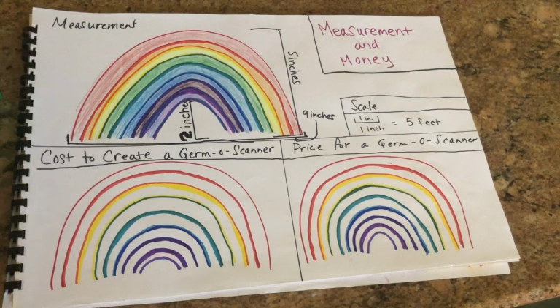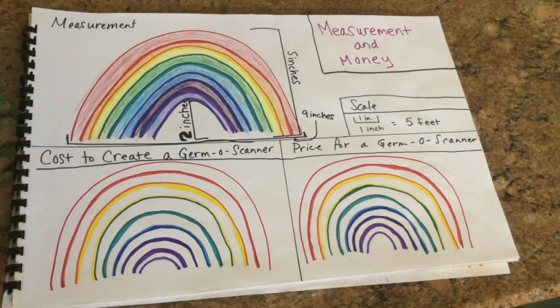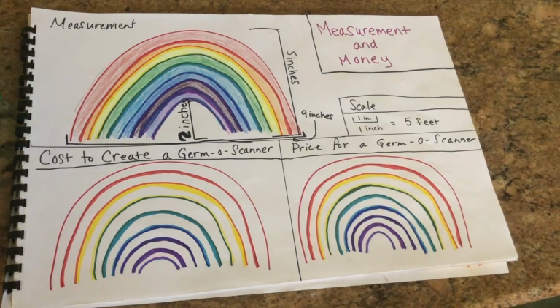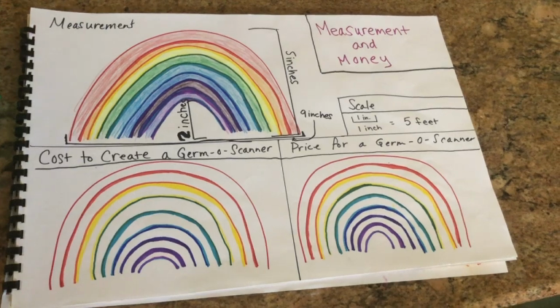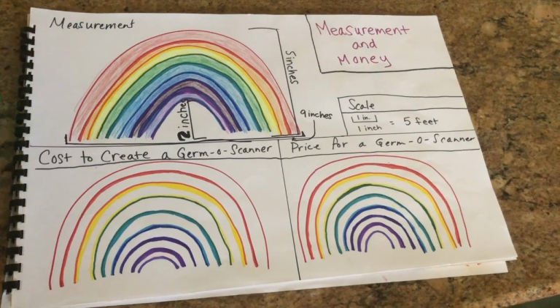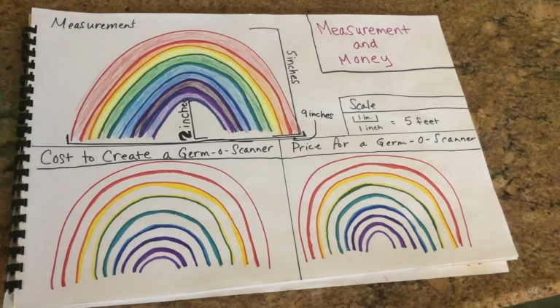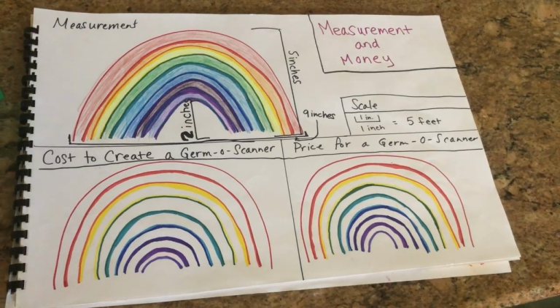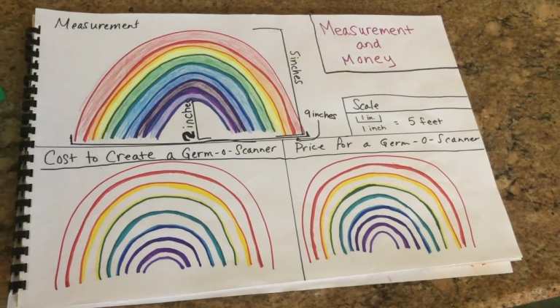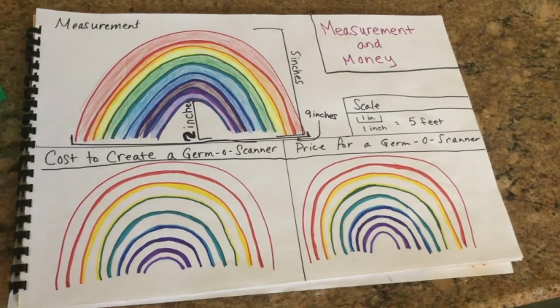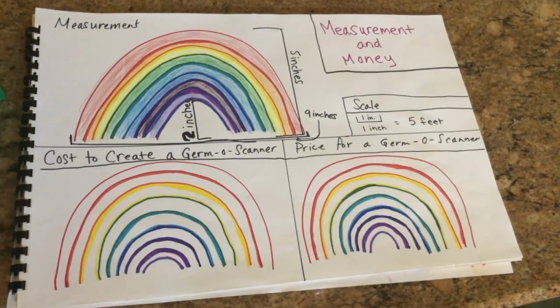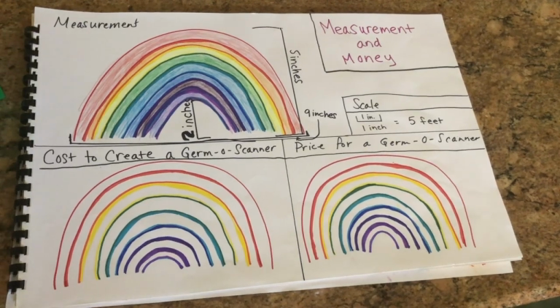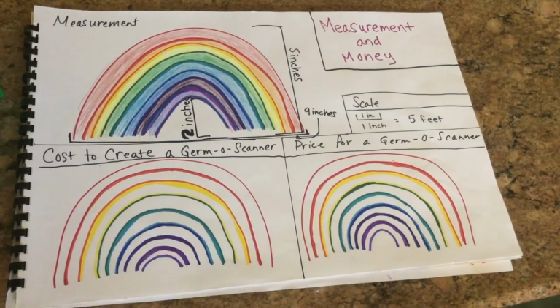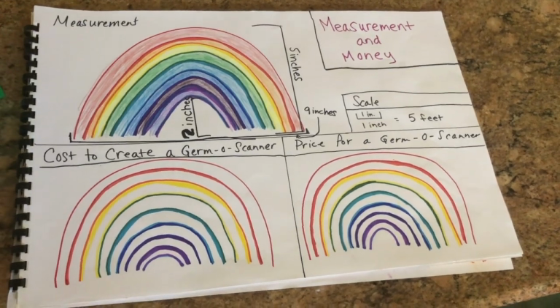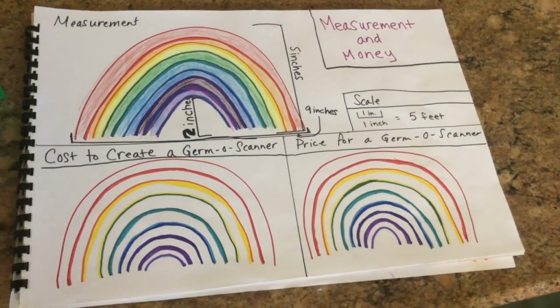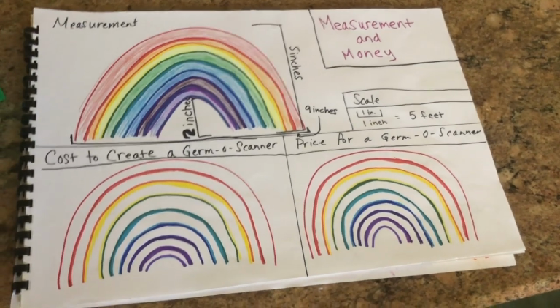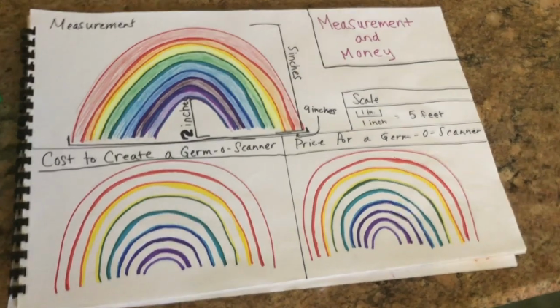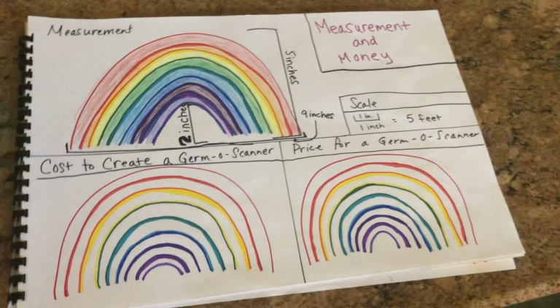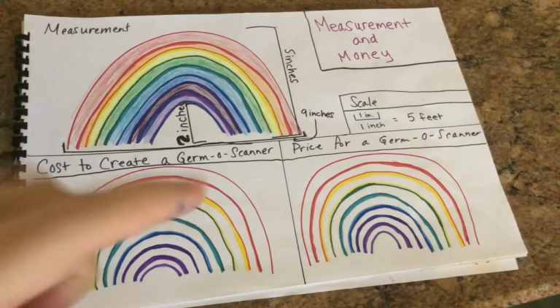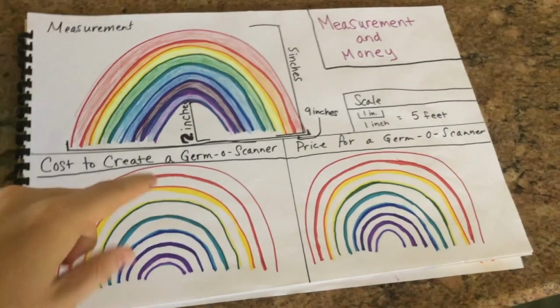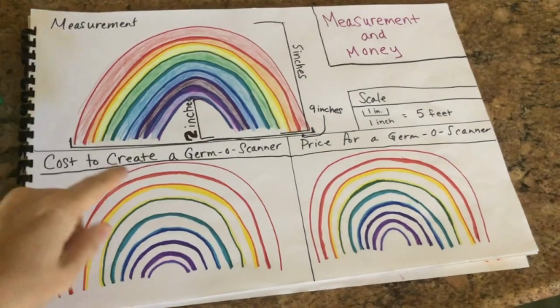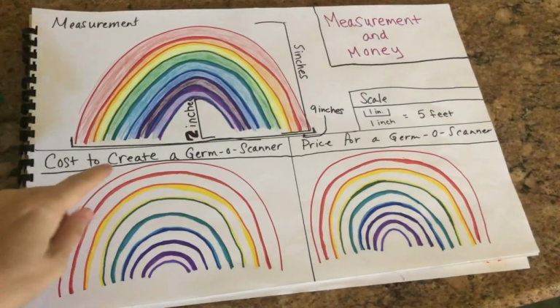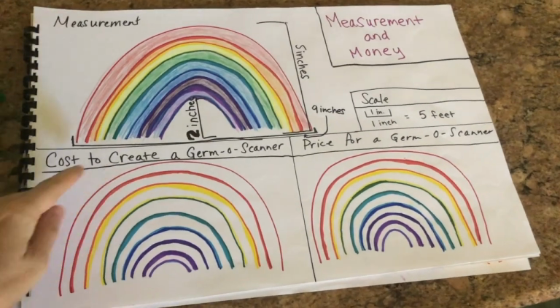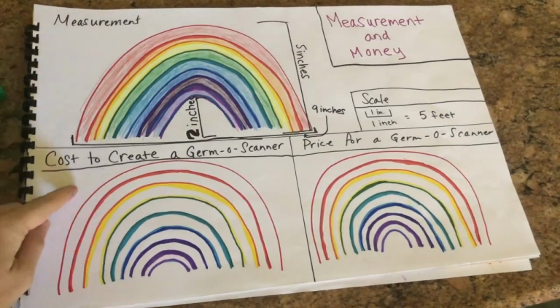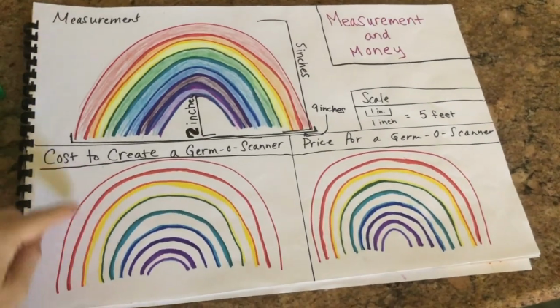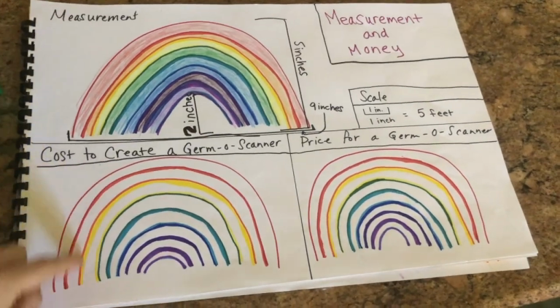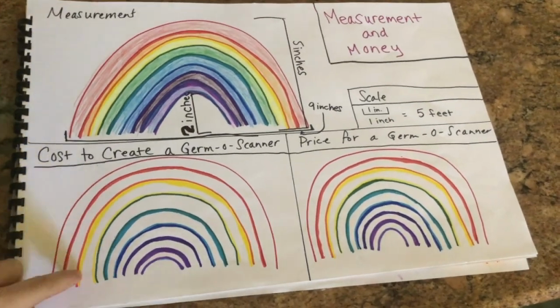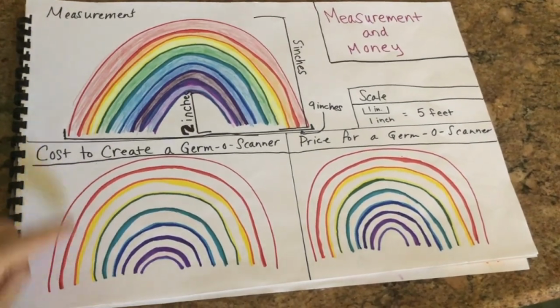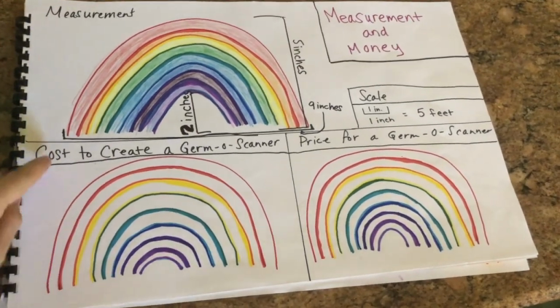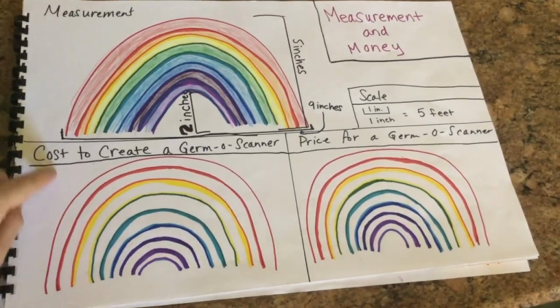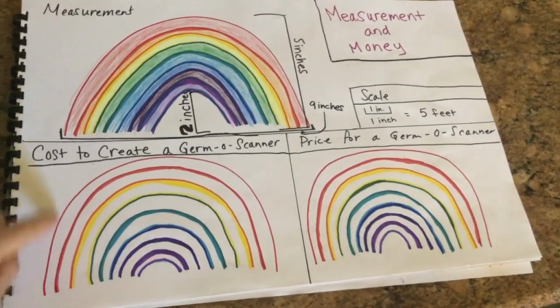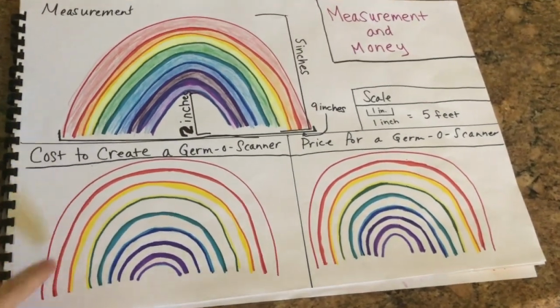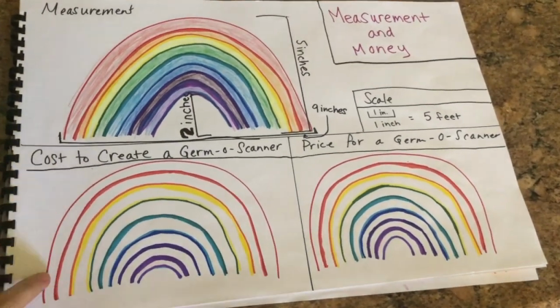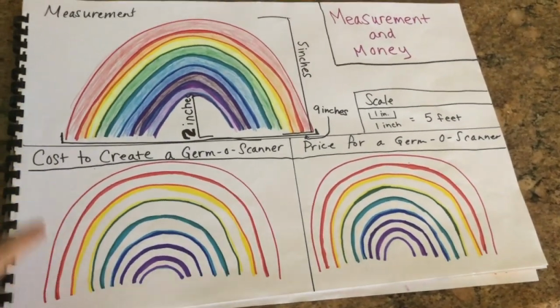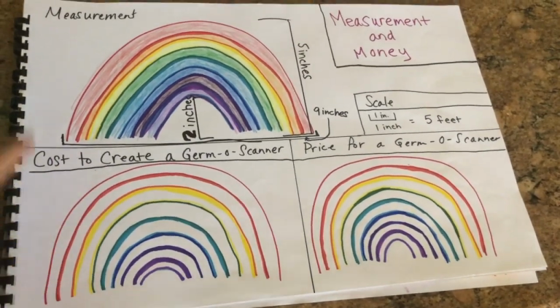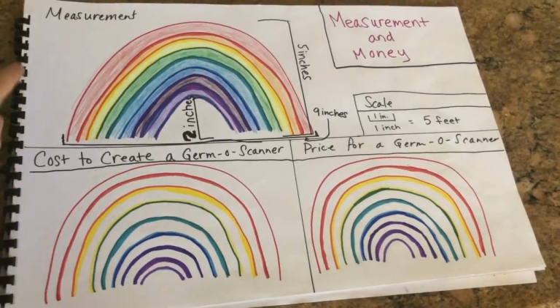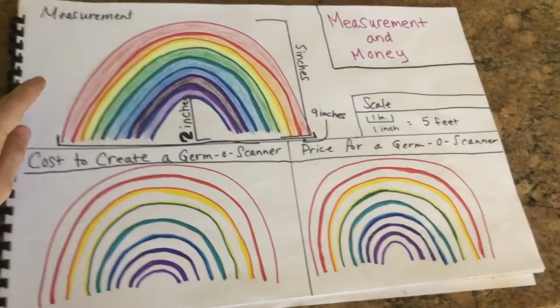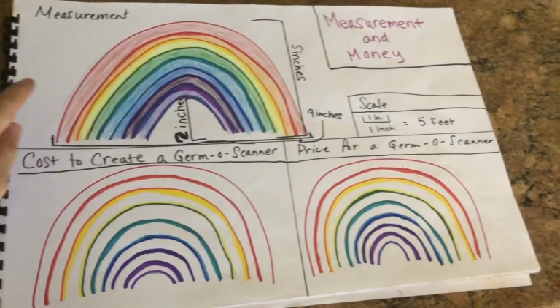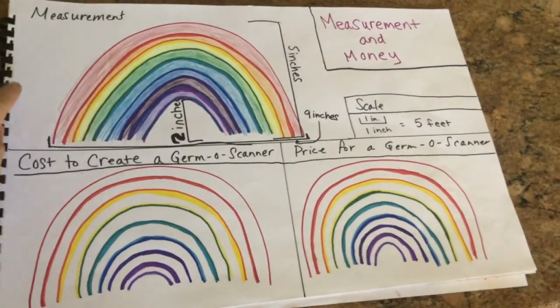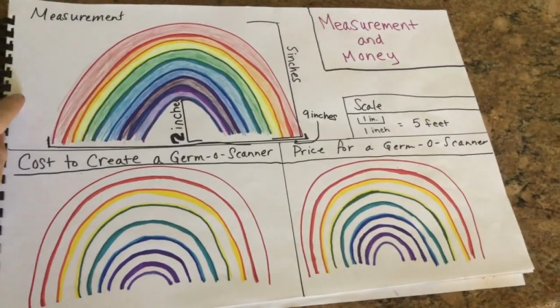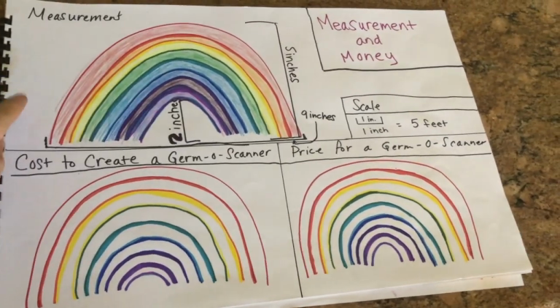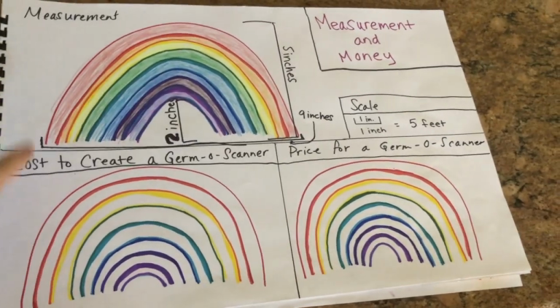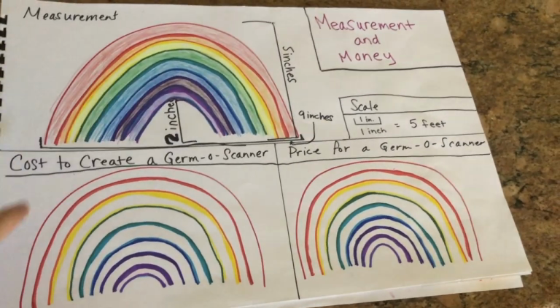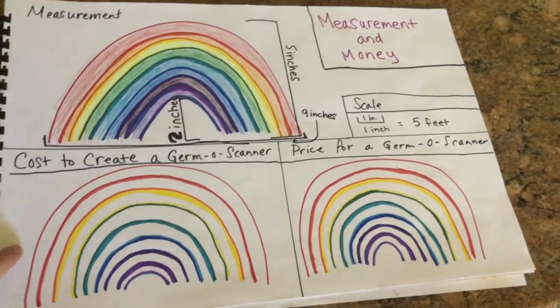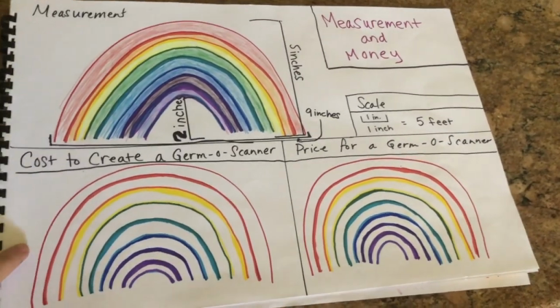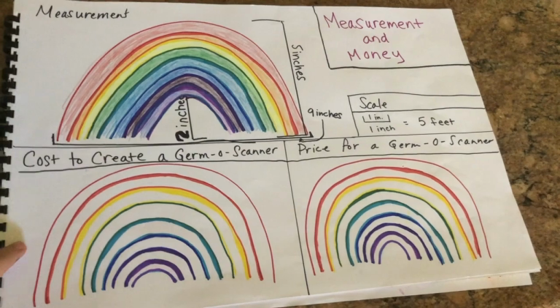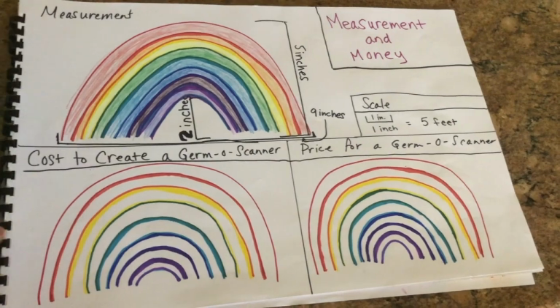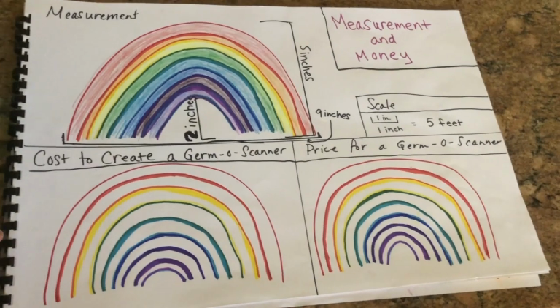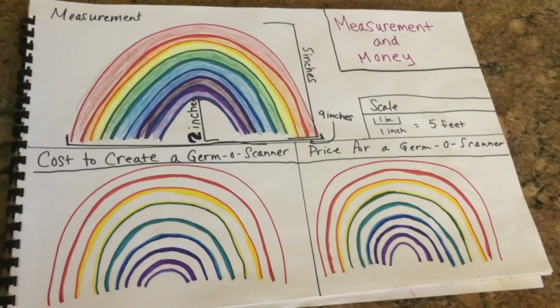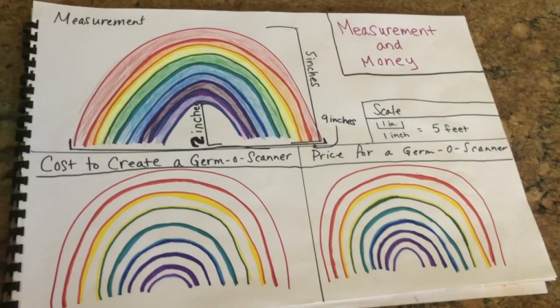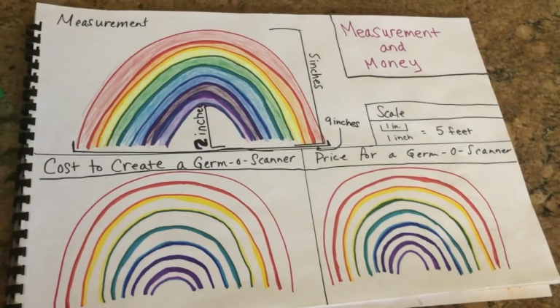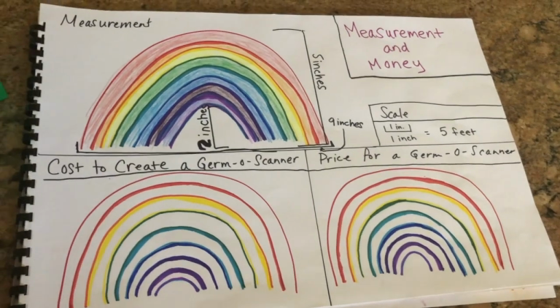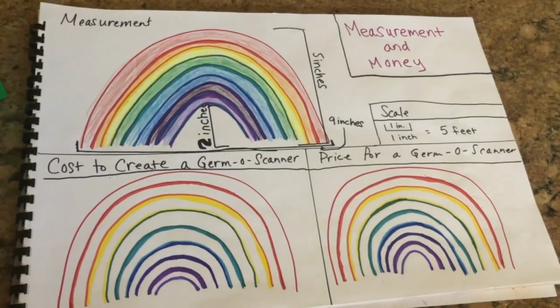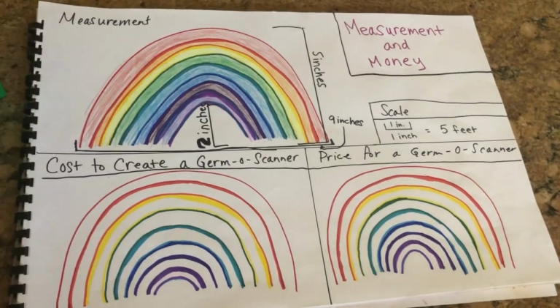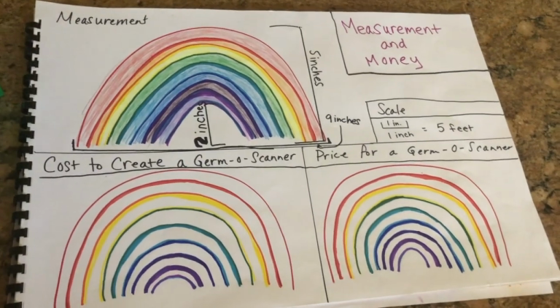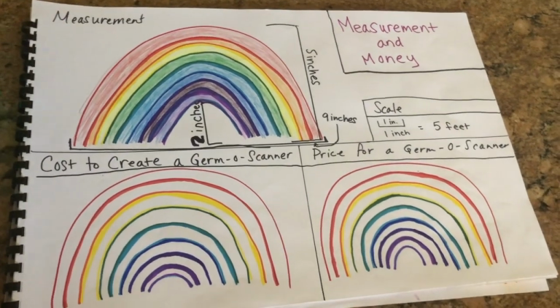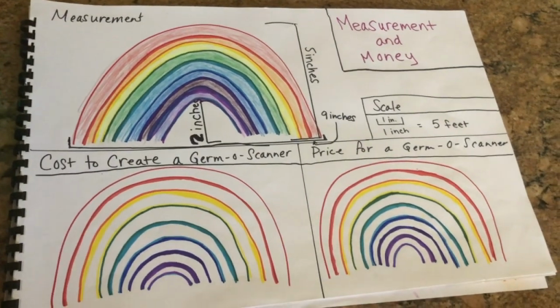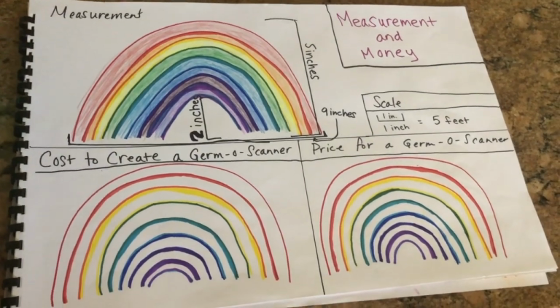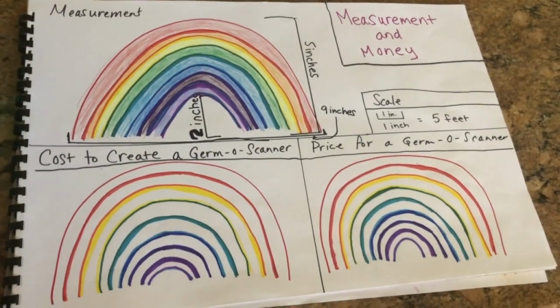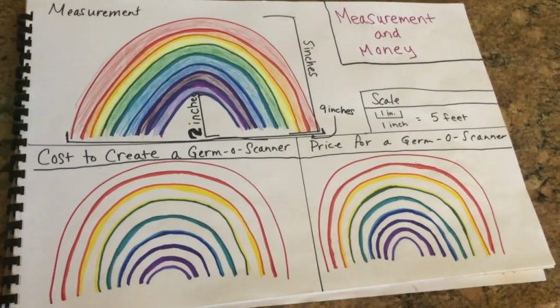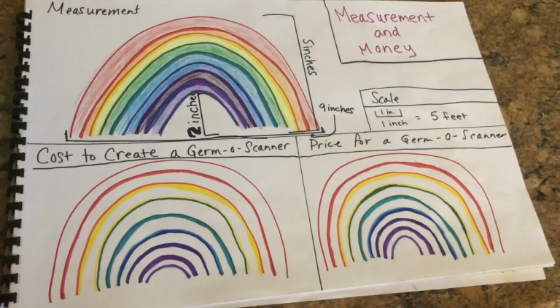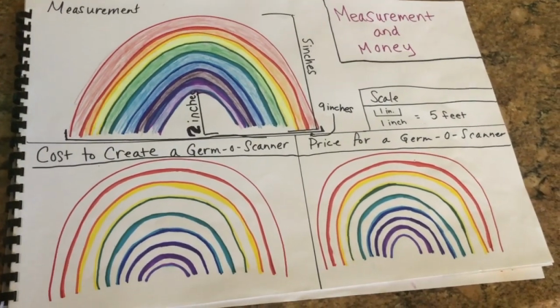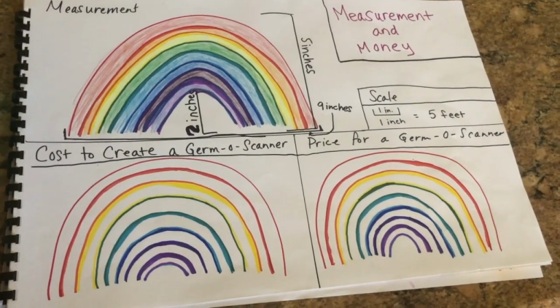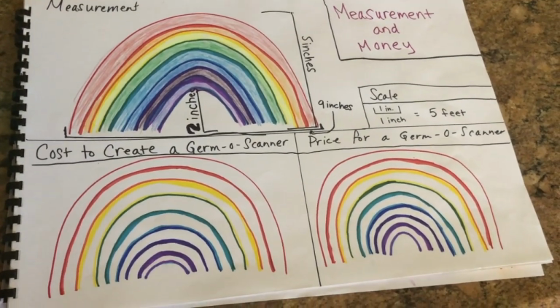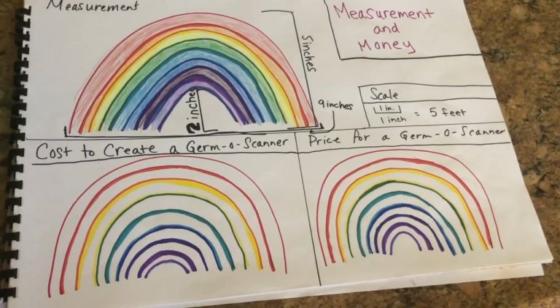Hey flamingos, we're gonna do the money portion of our measurement and money page in our blueprints now.